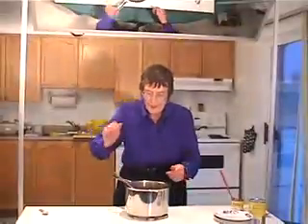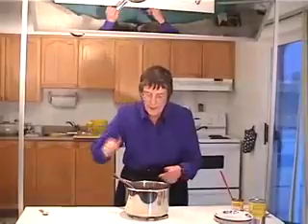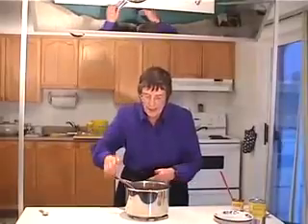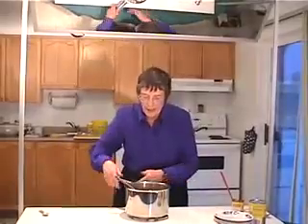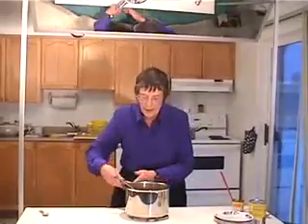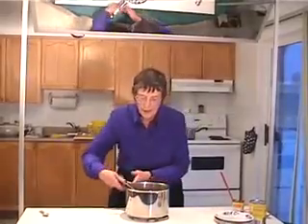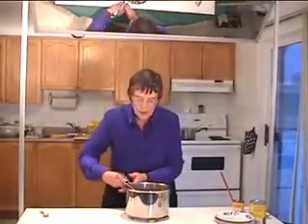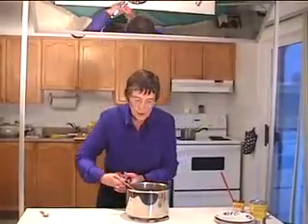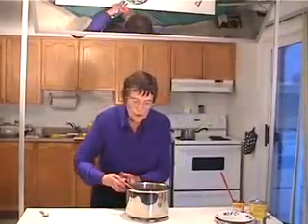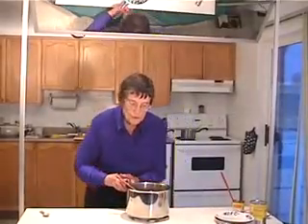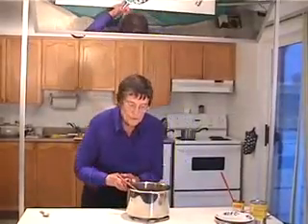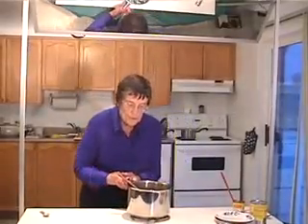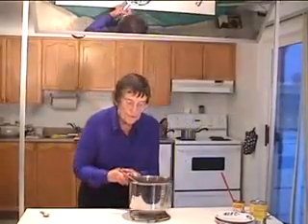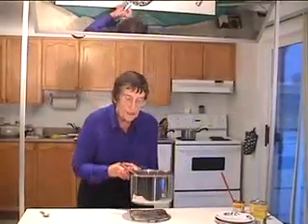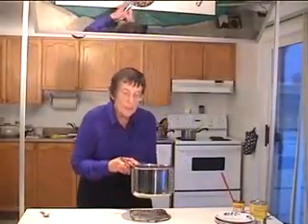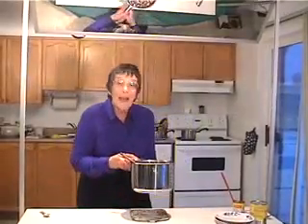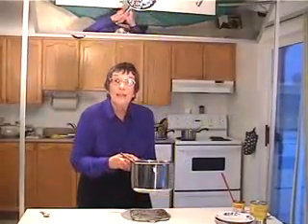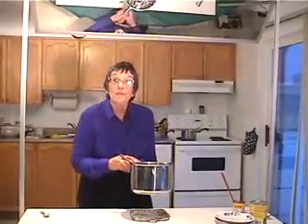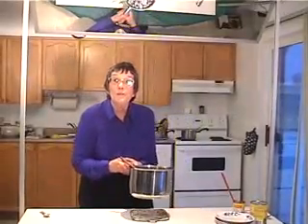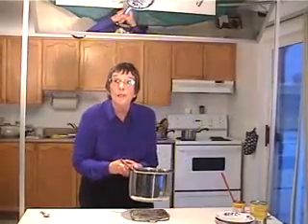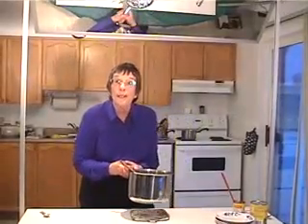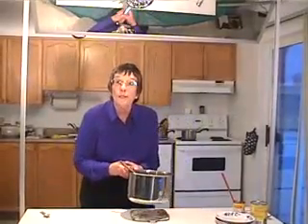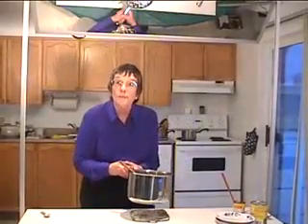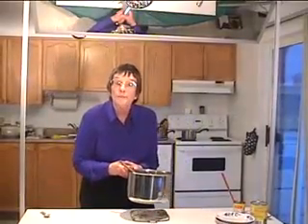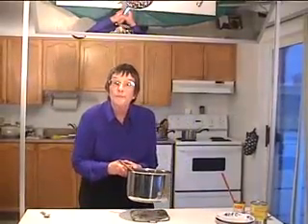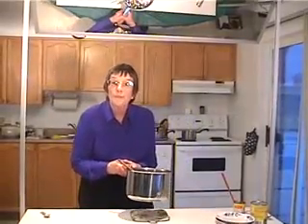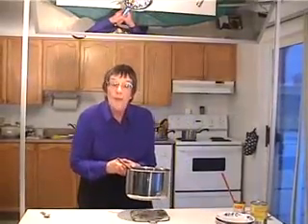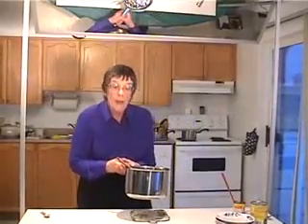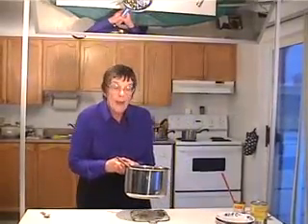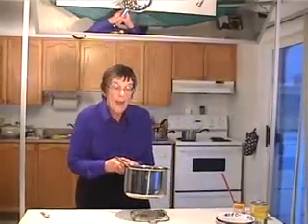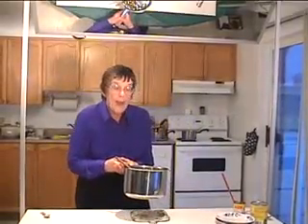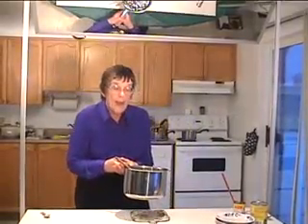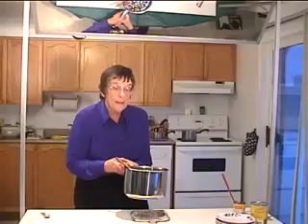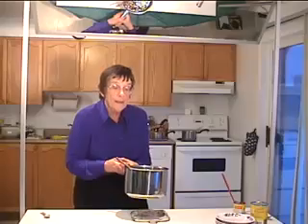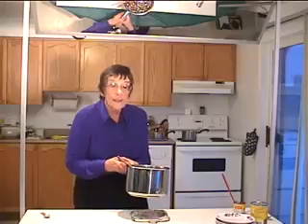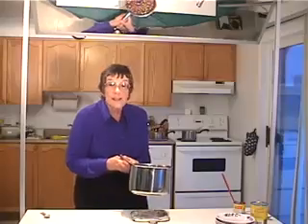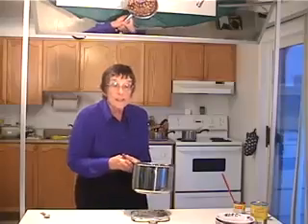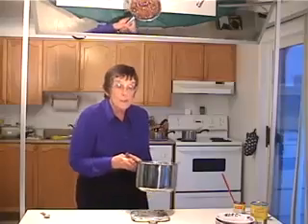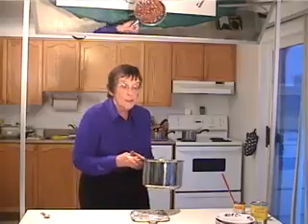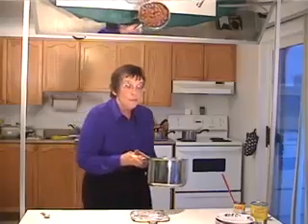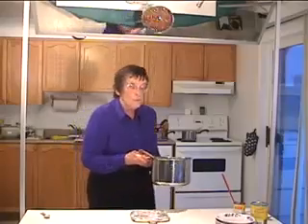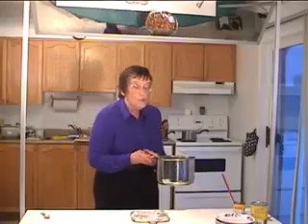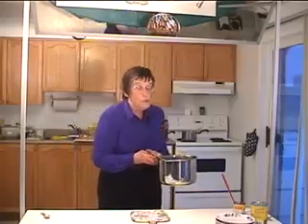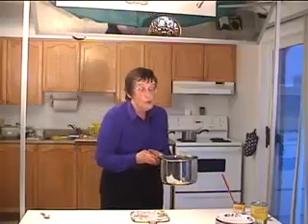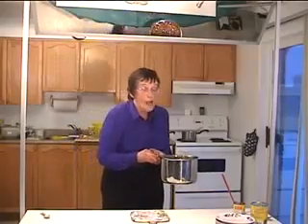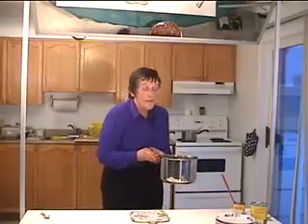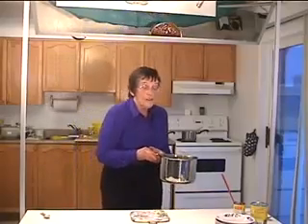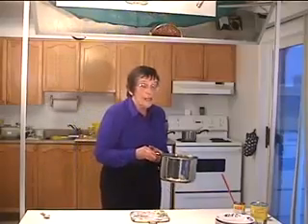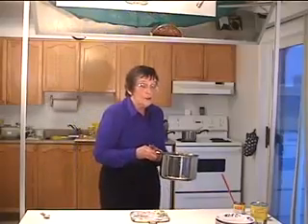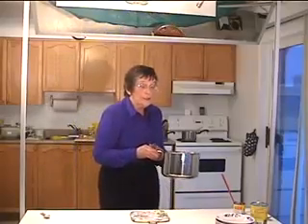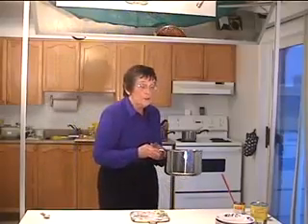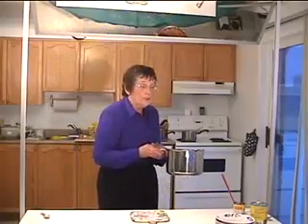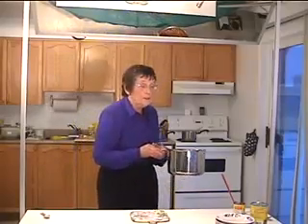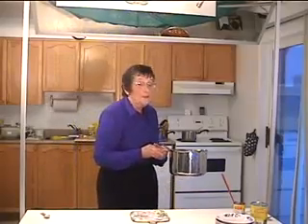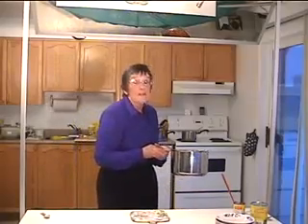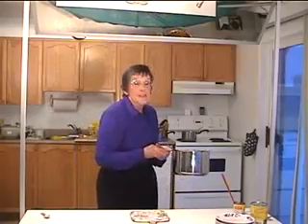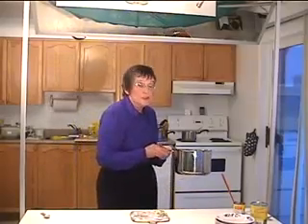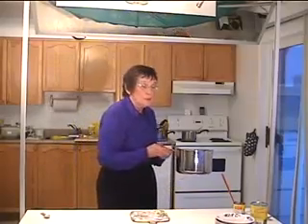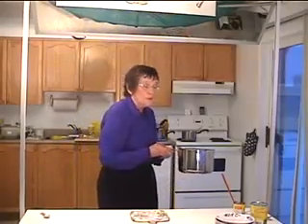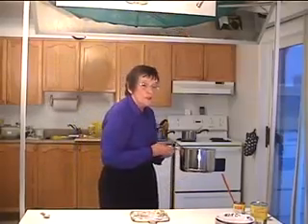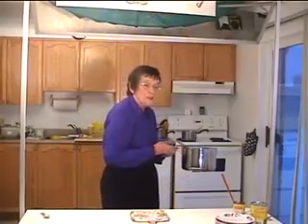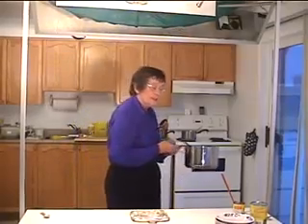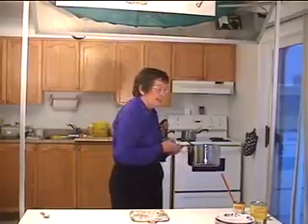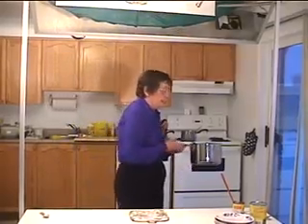We'll take this back to the stove, bring it back to a boil, and let it simmer about half an hour until the vegetables are tender.